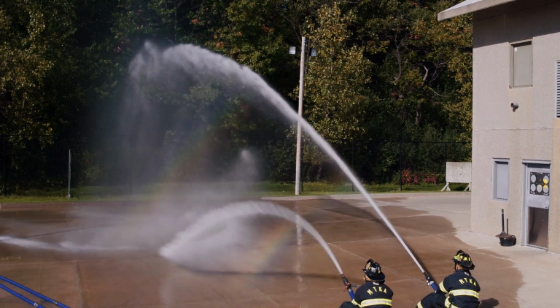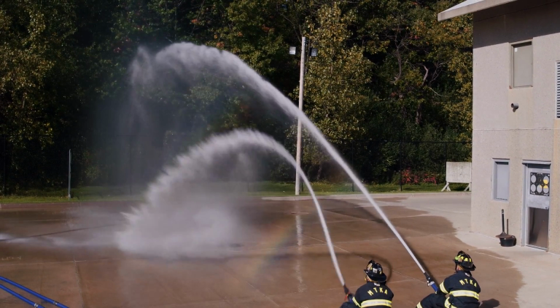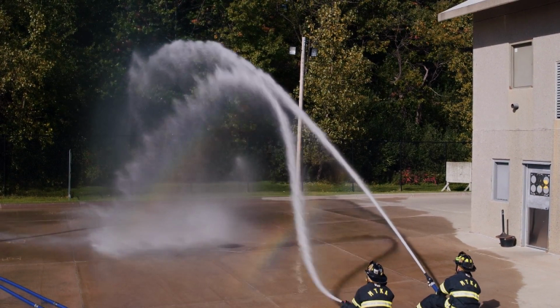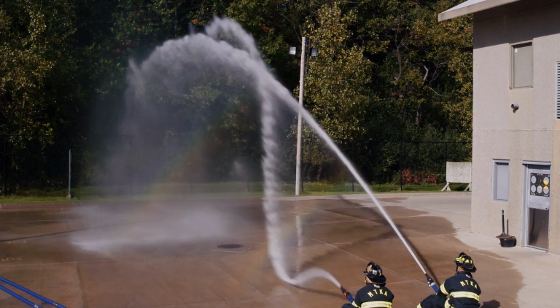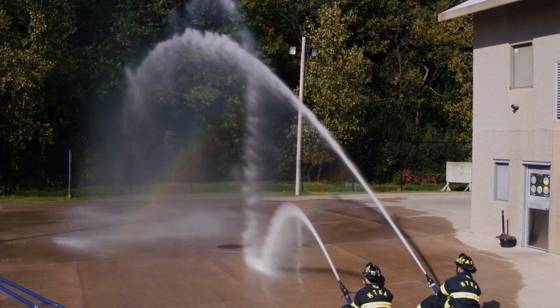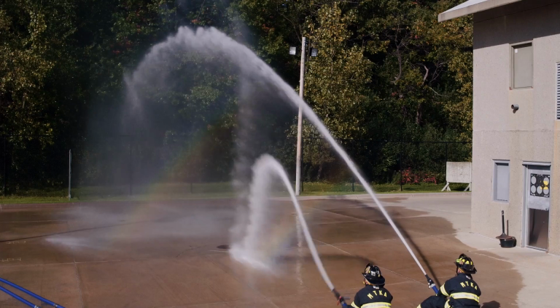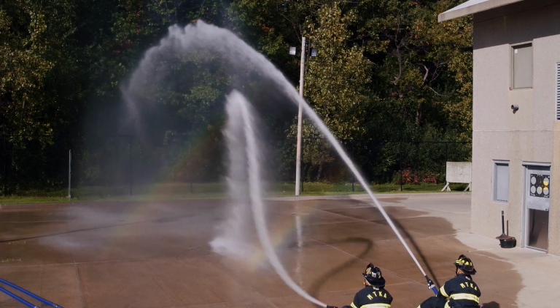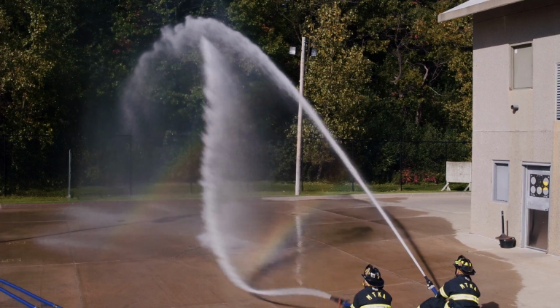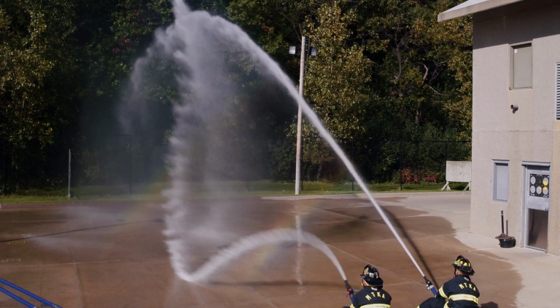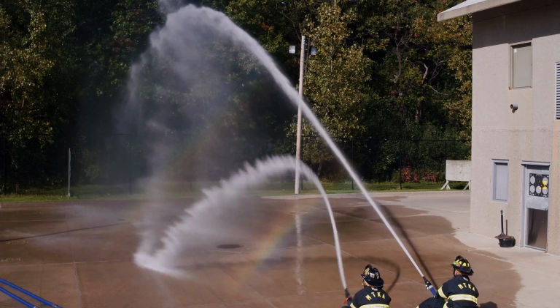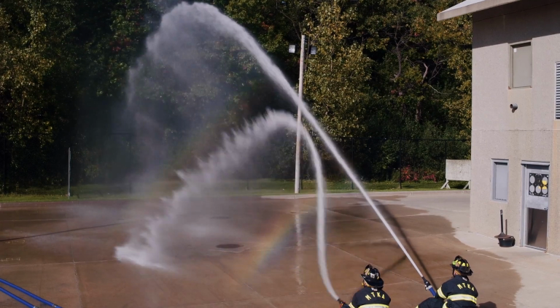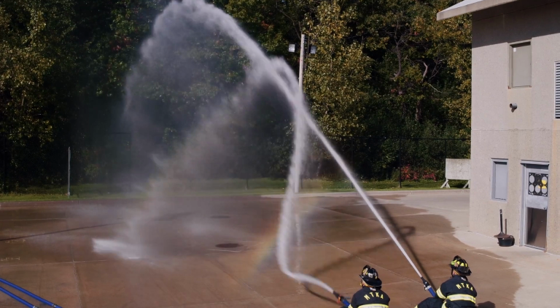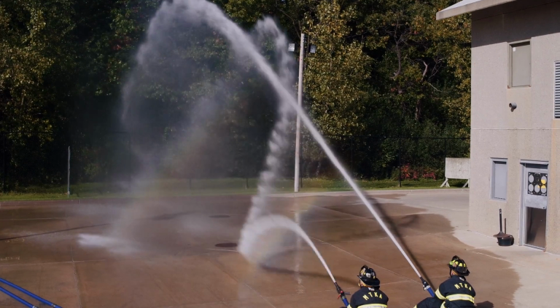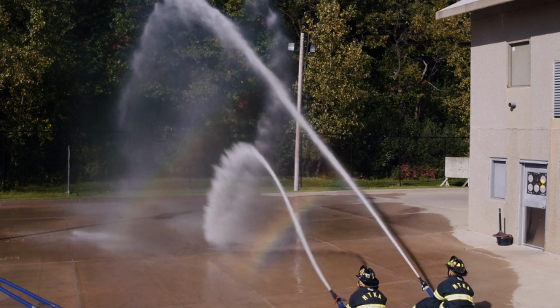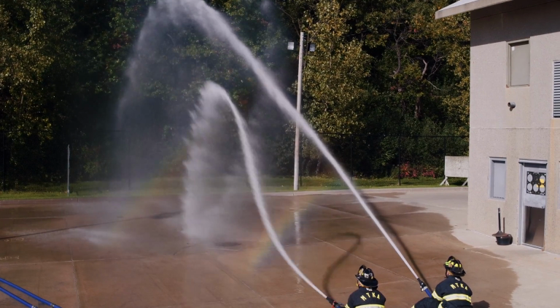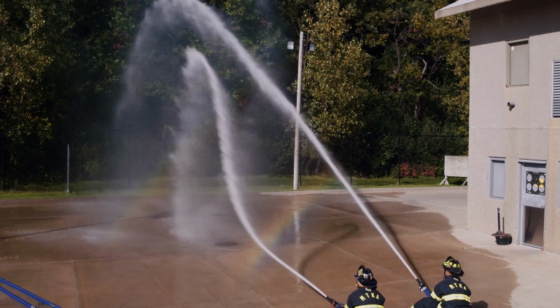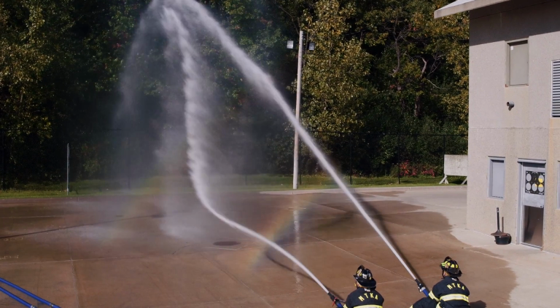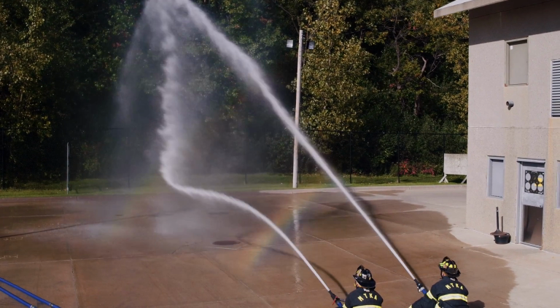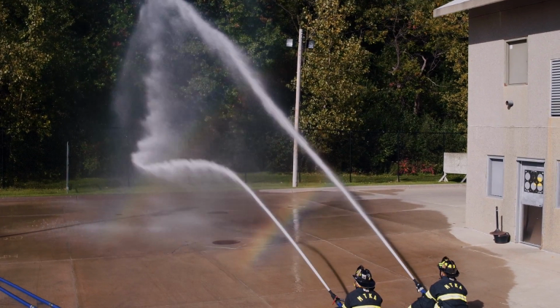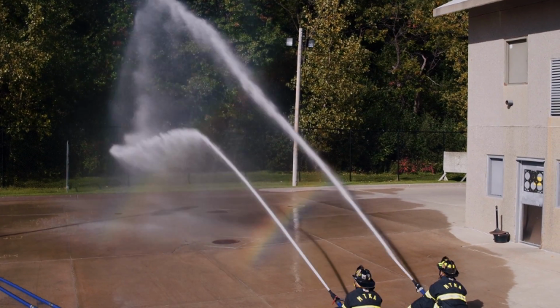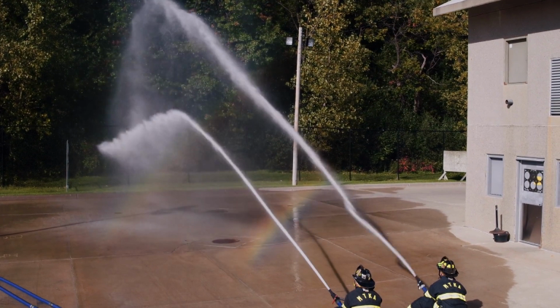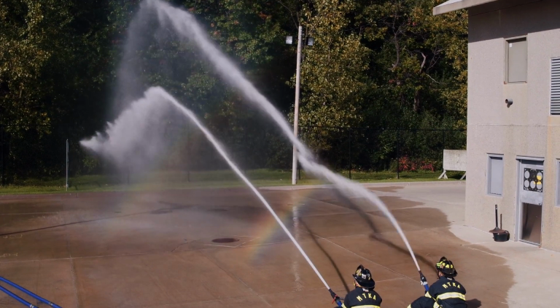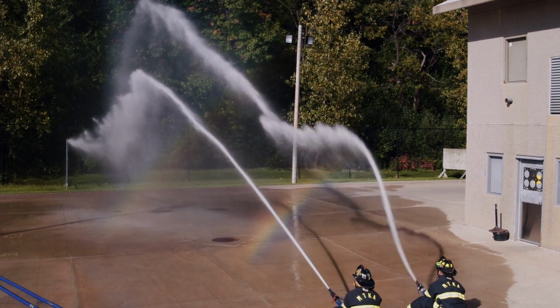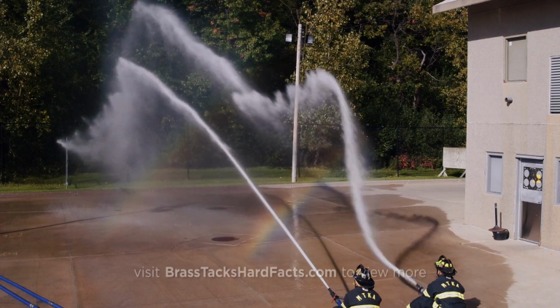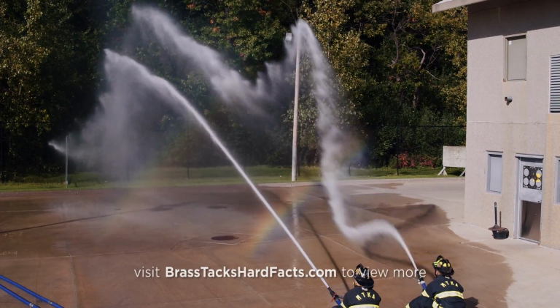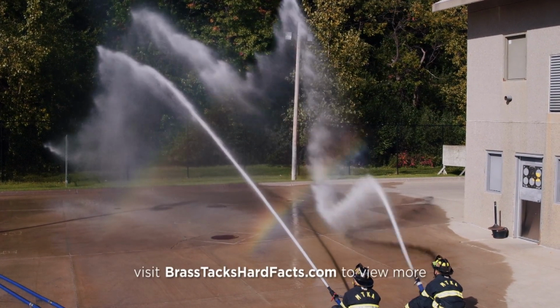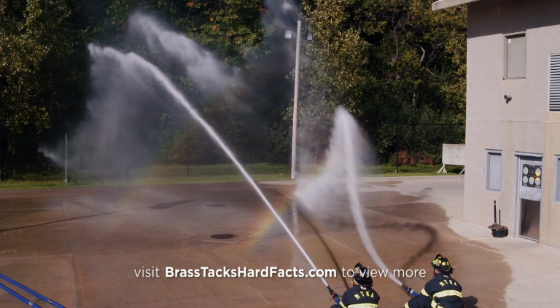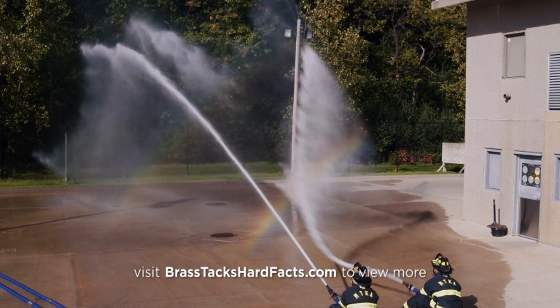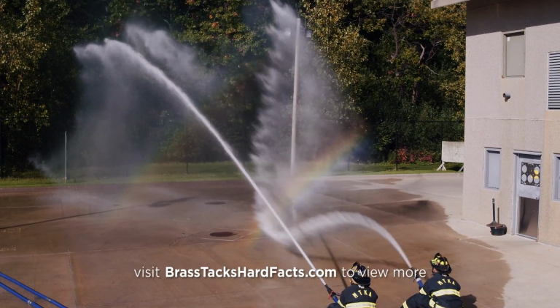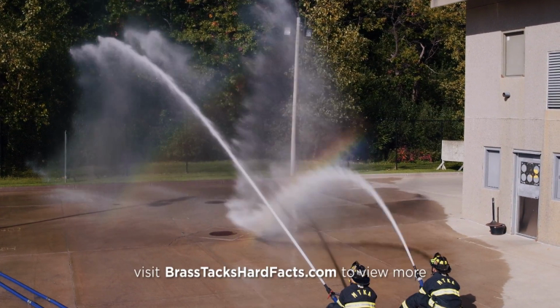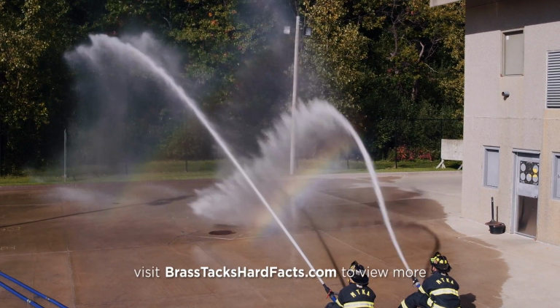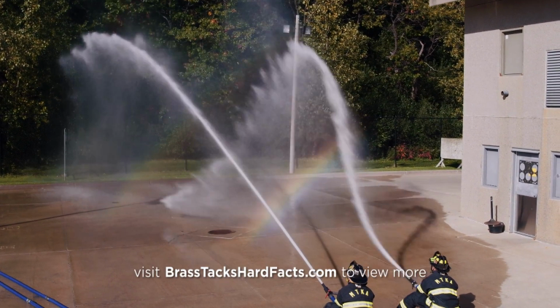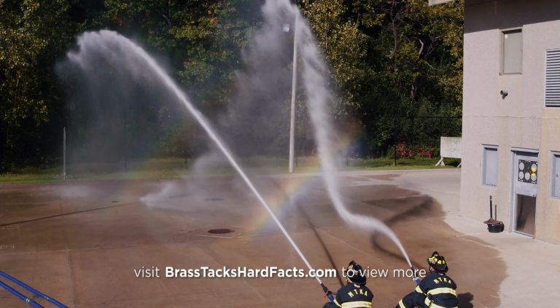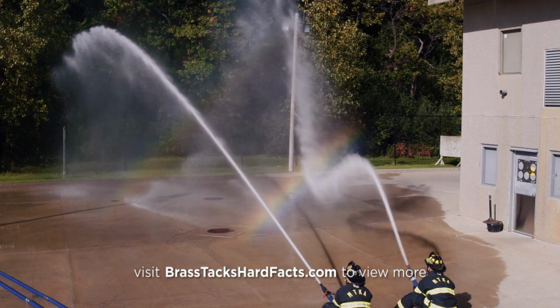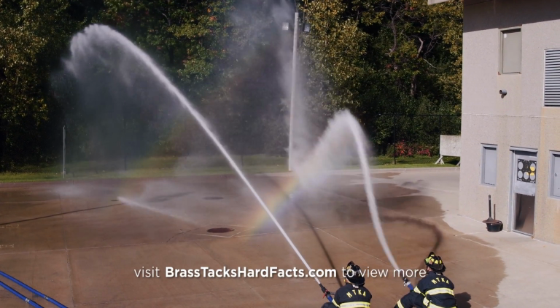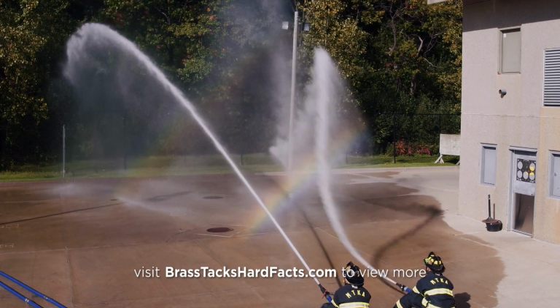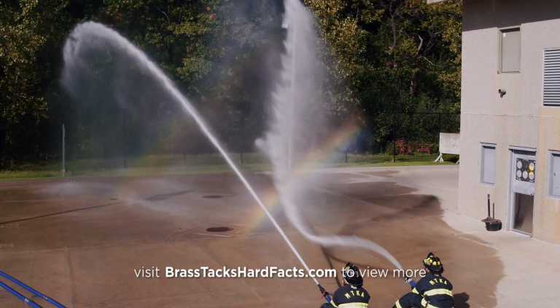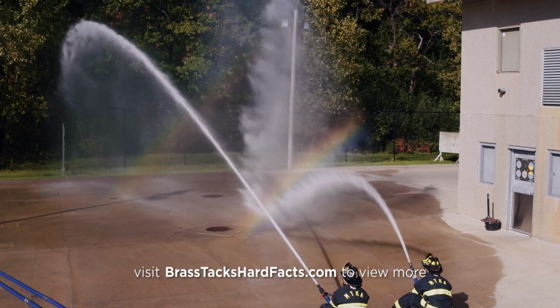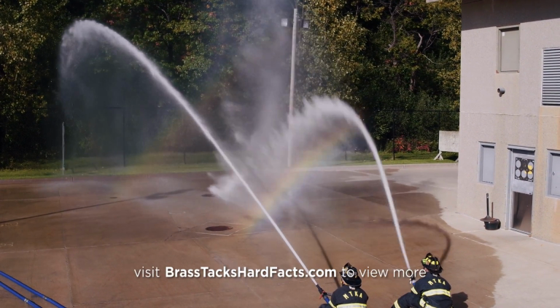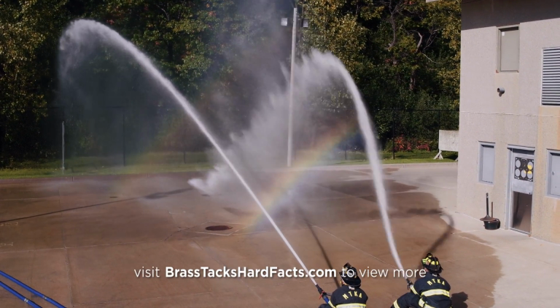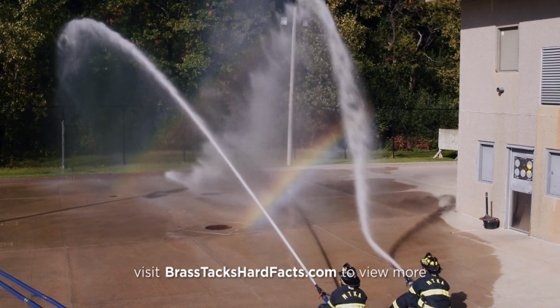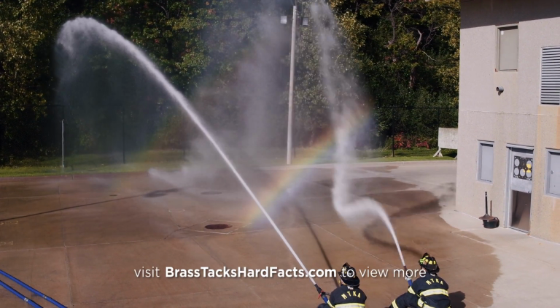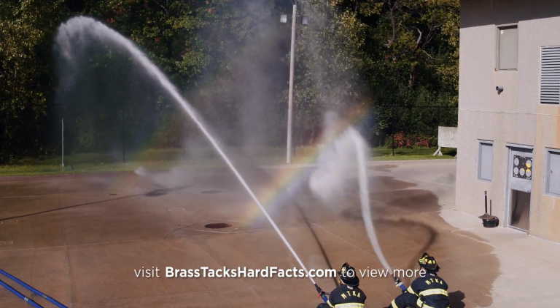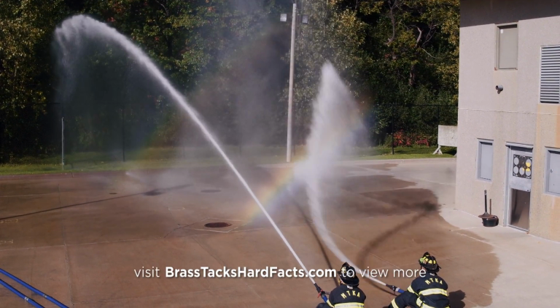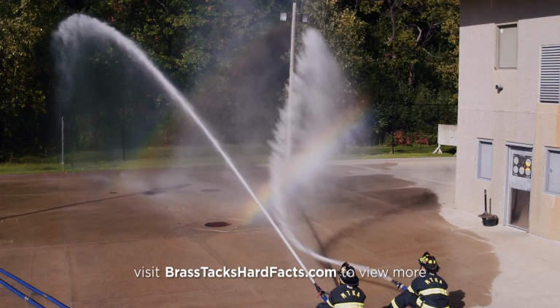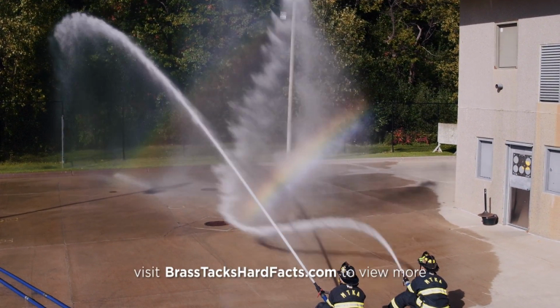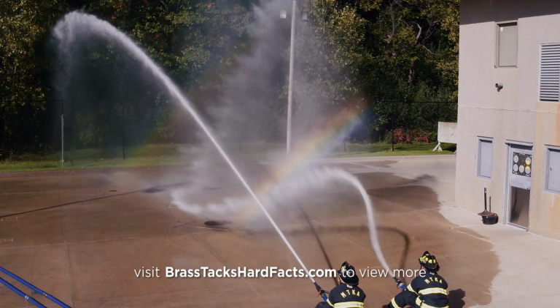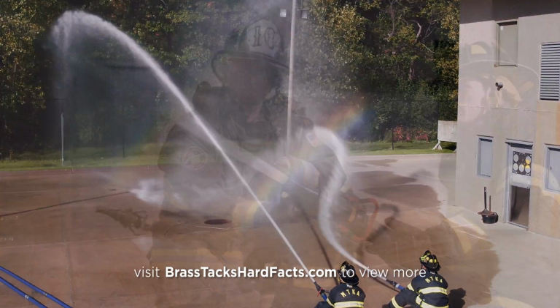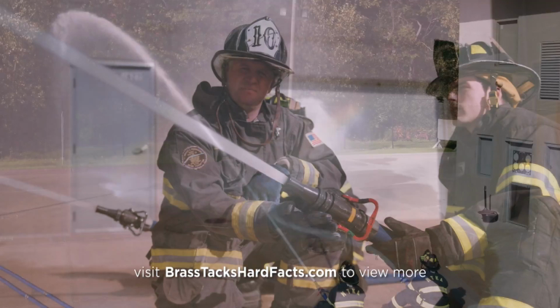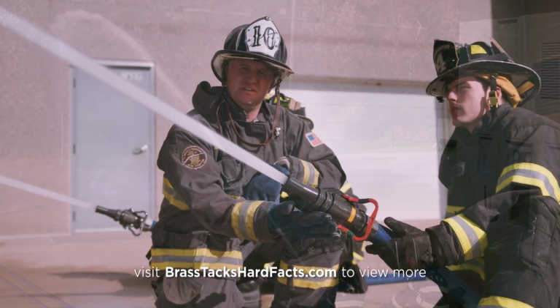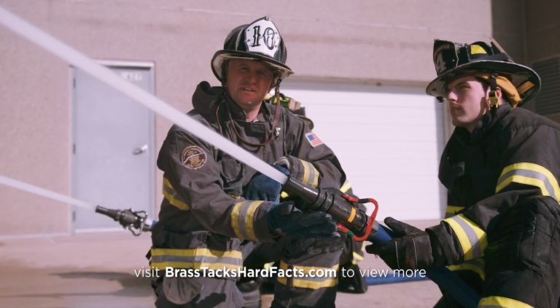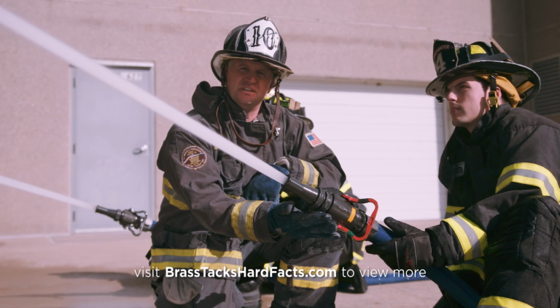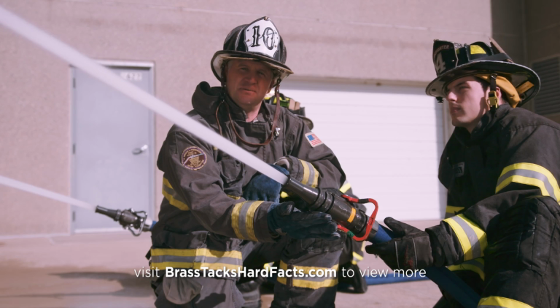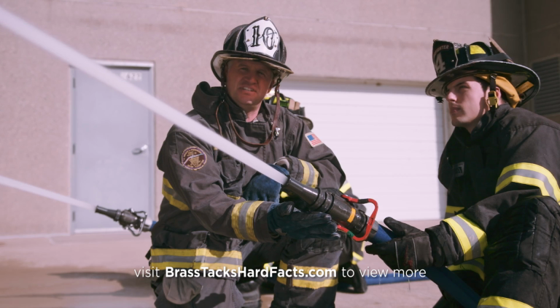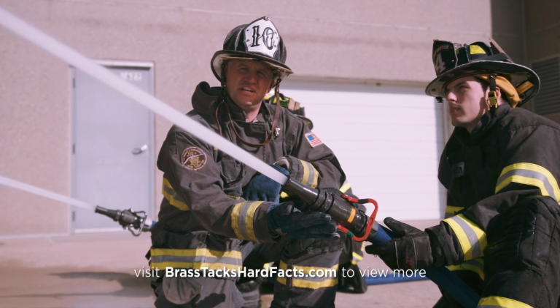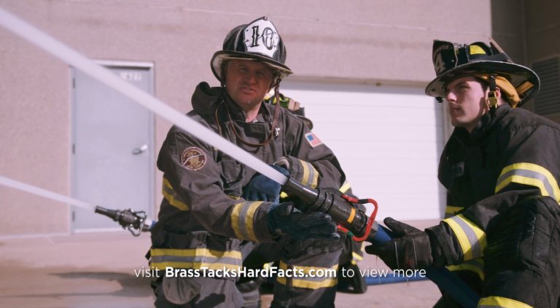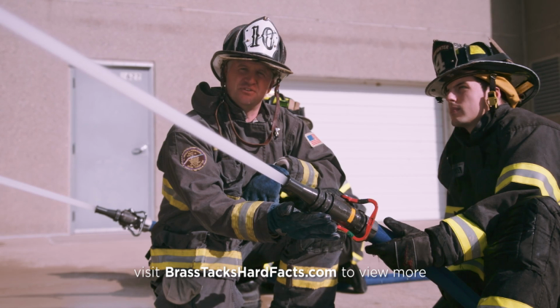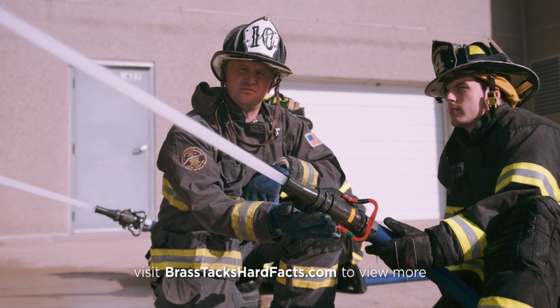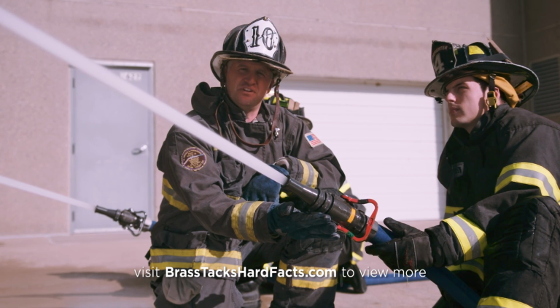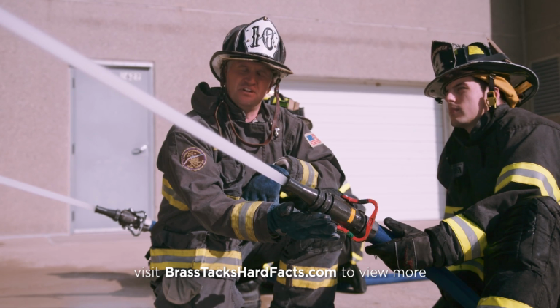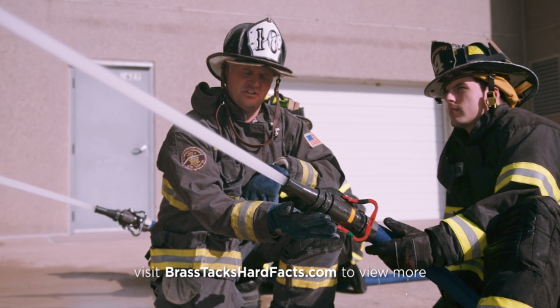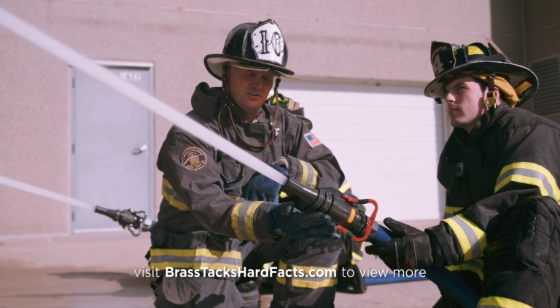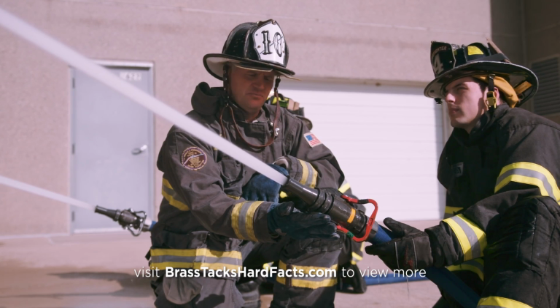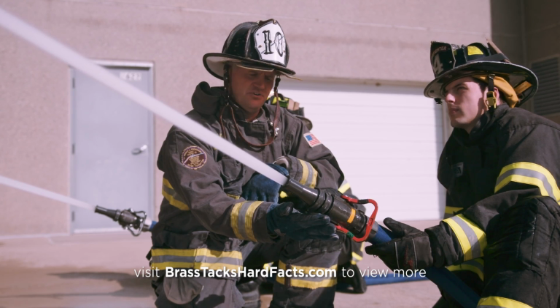Once again, a point you need to evaluate: is this improvement worth giving up the potential to freely clear debris?